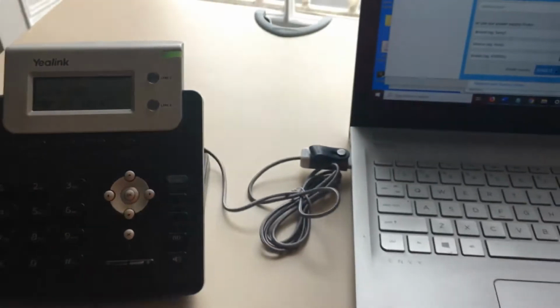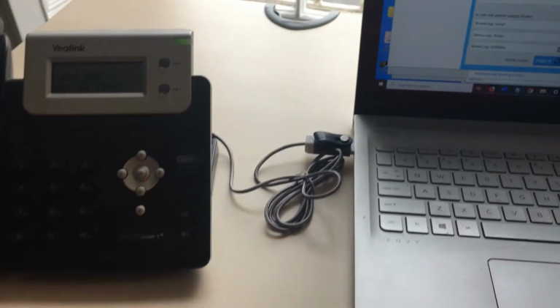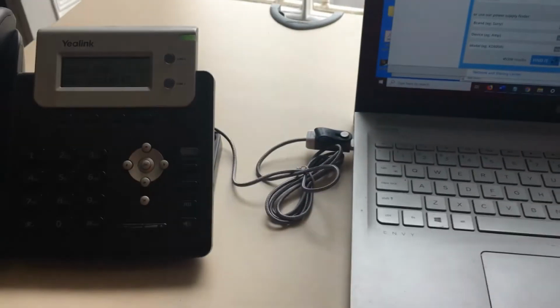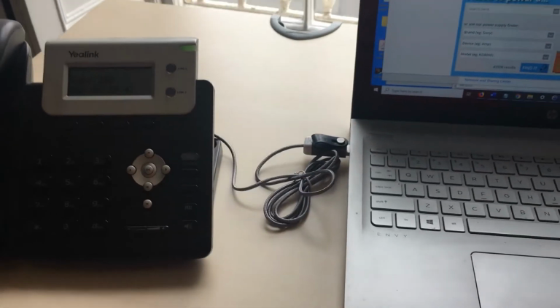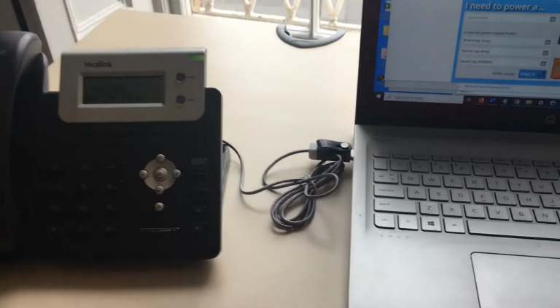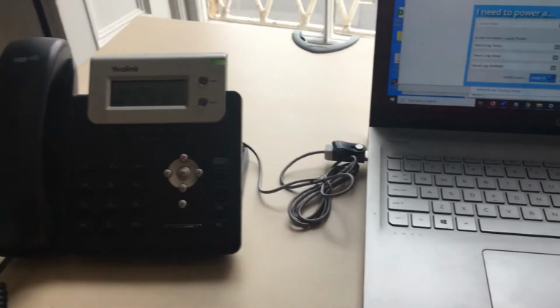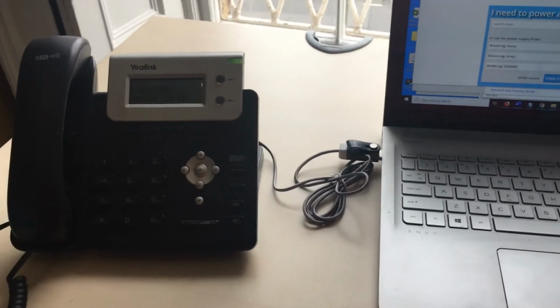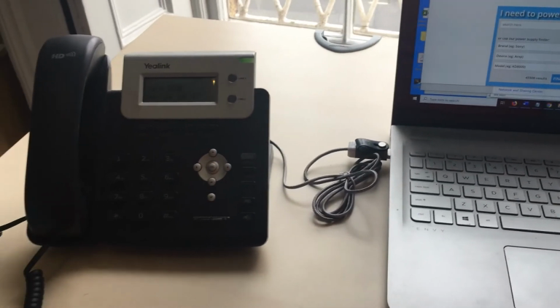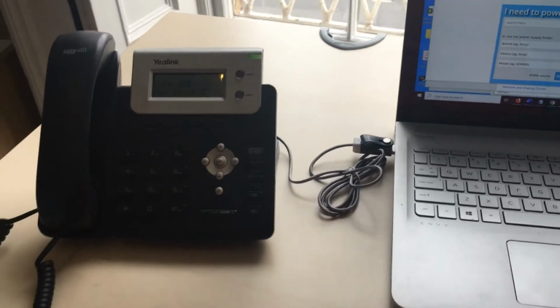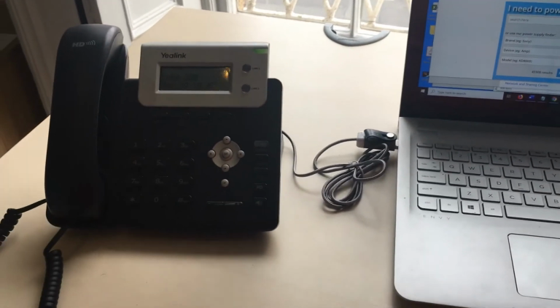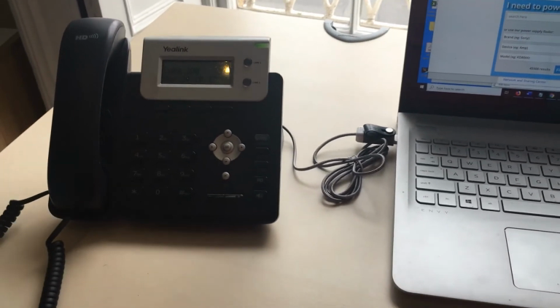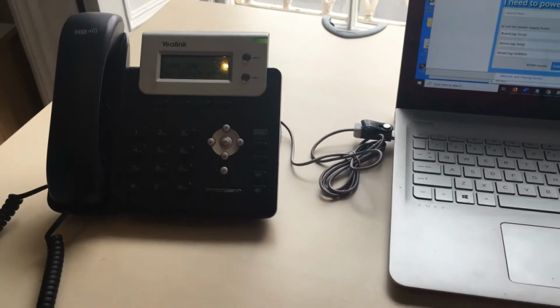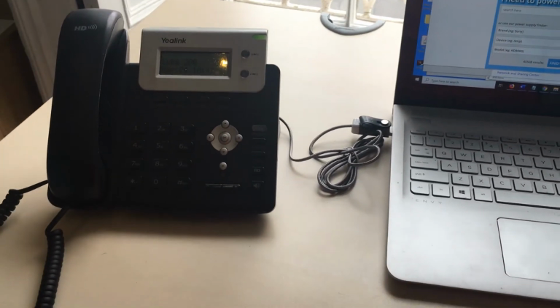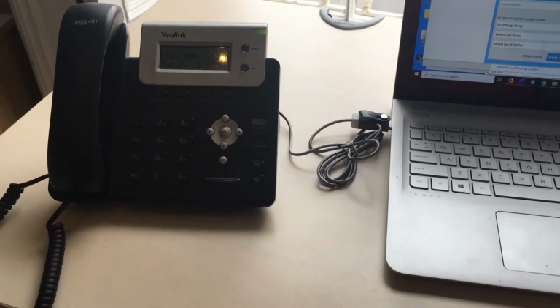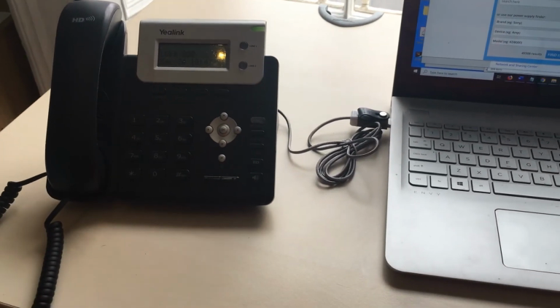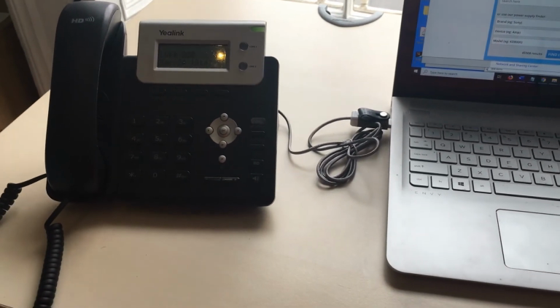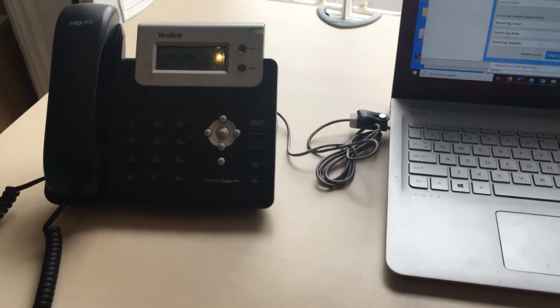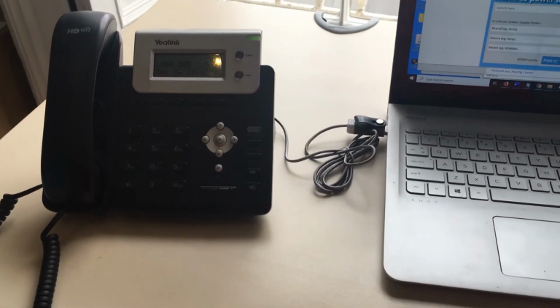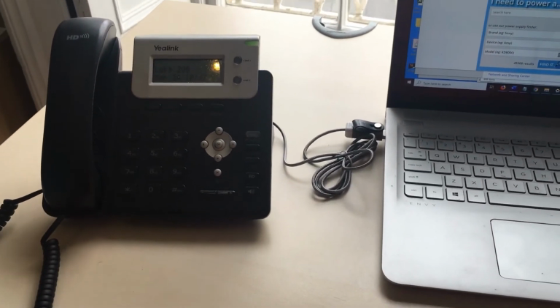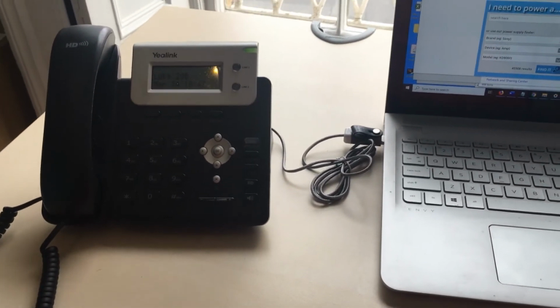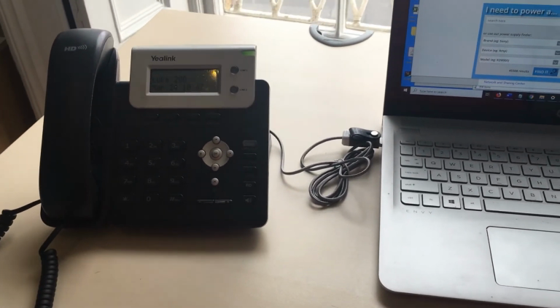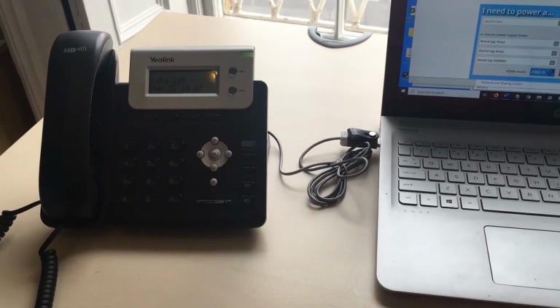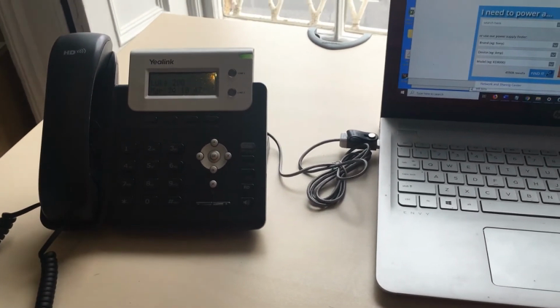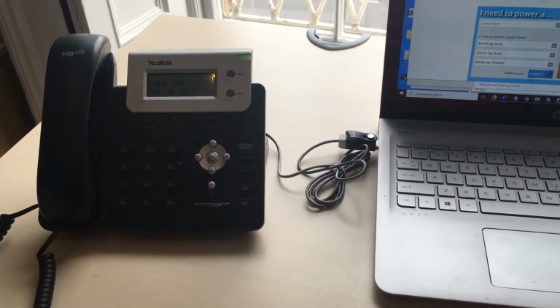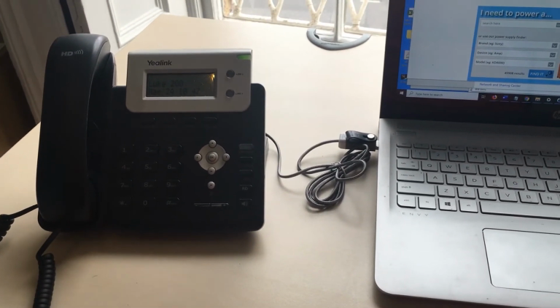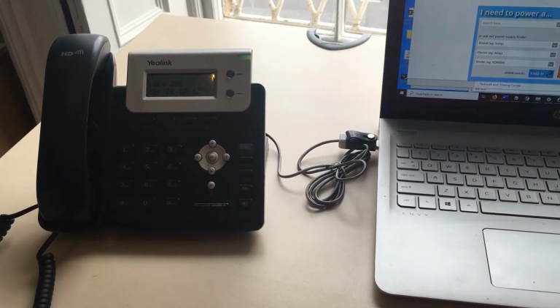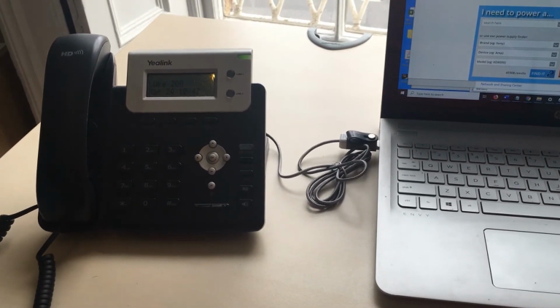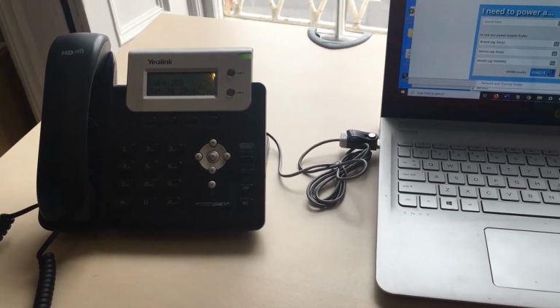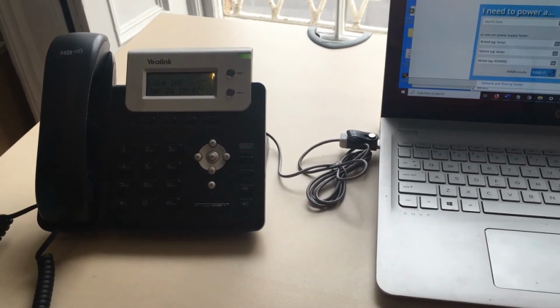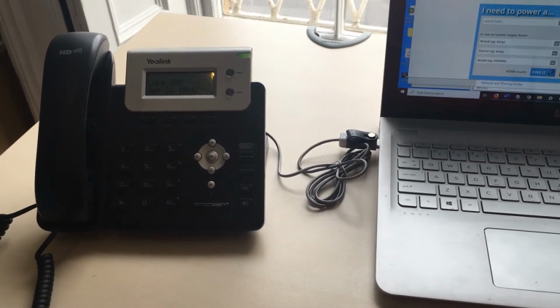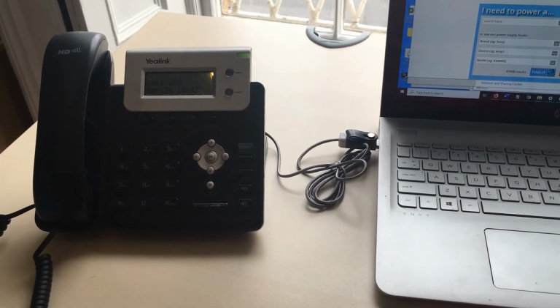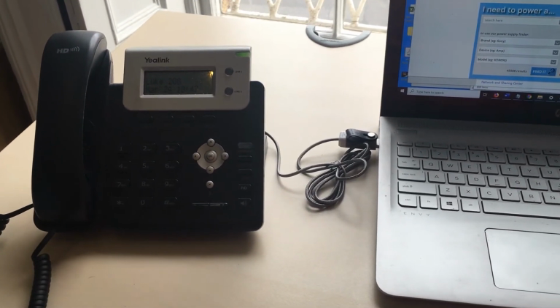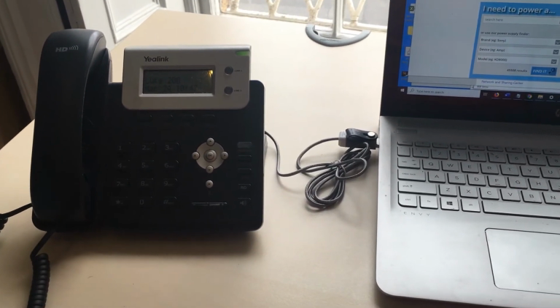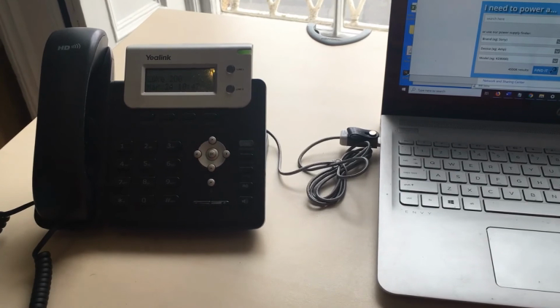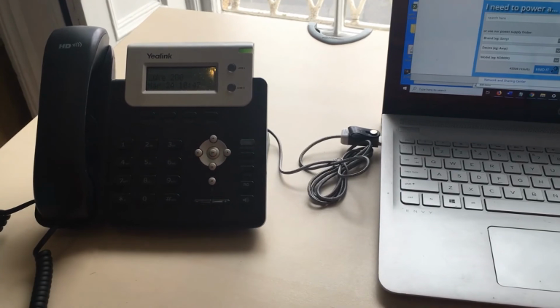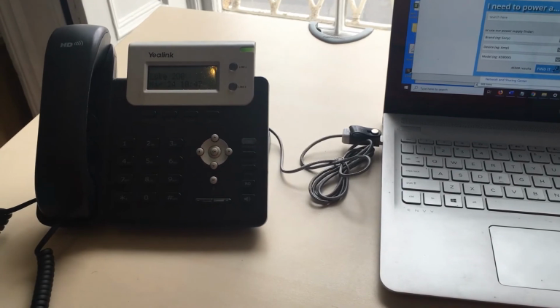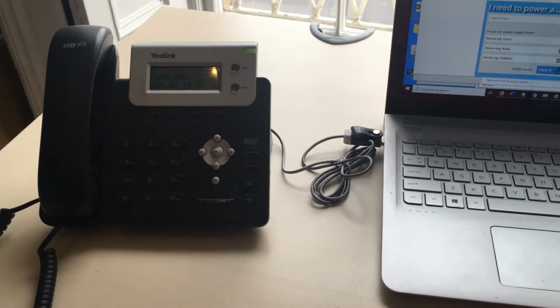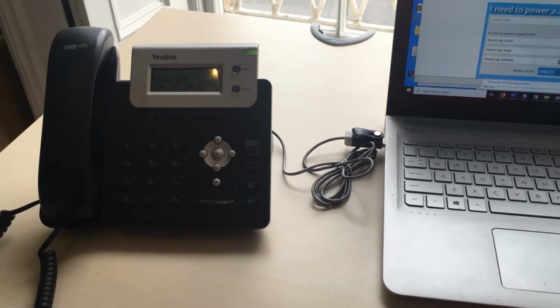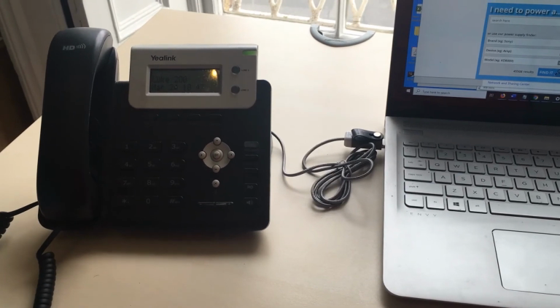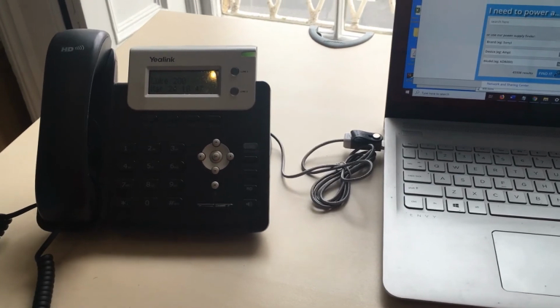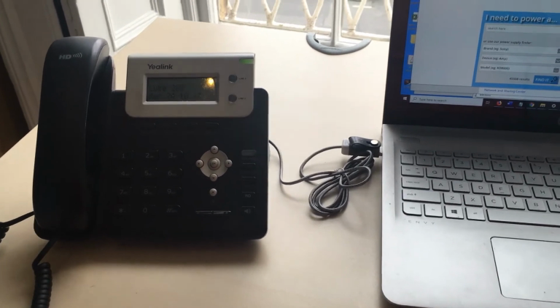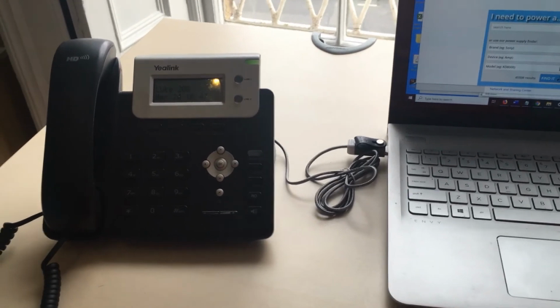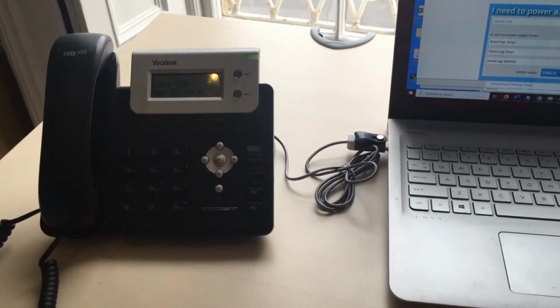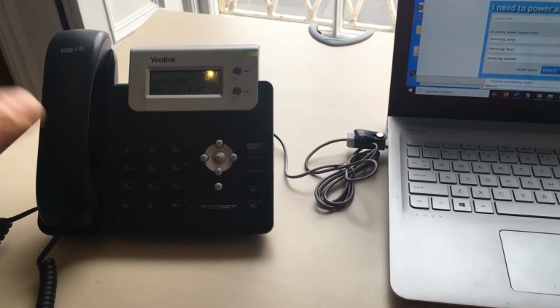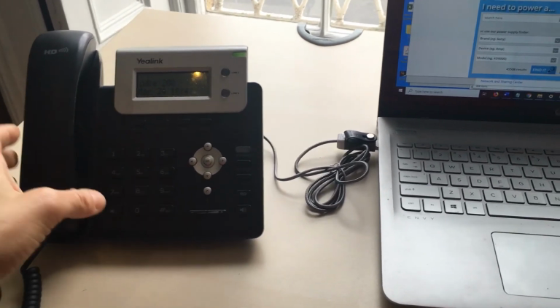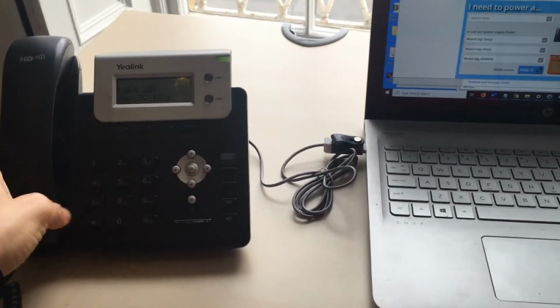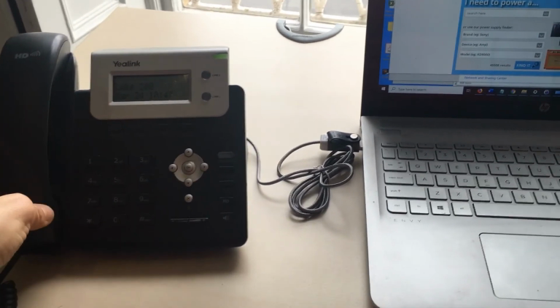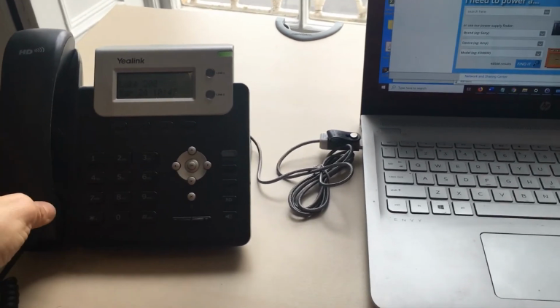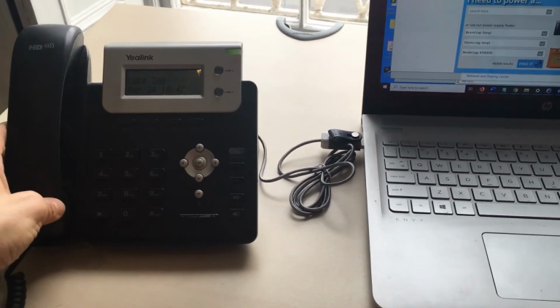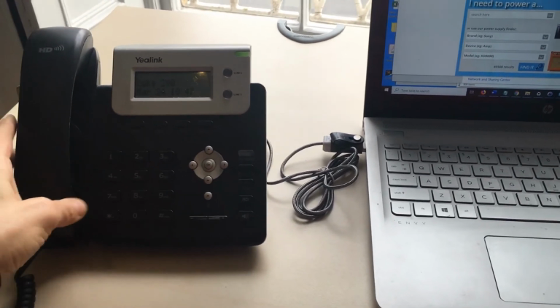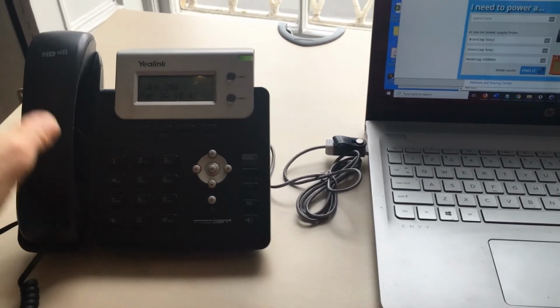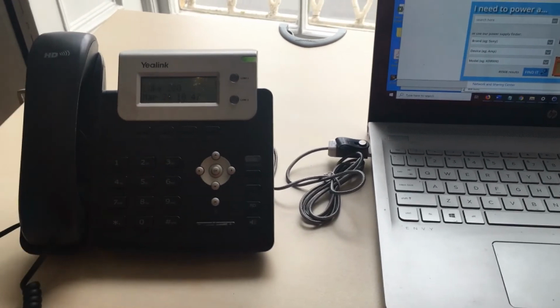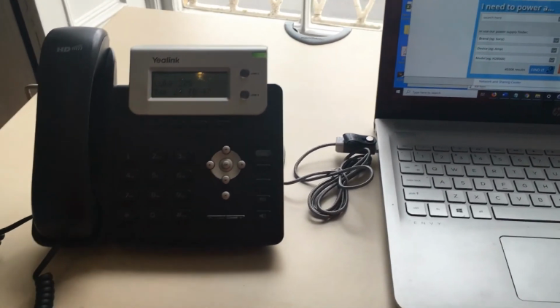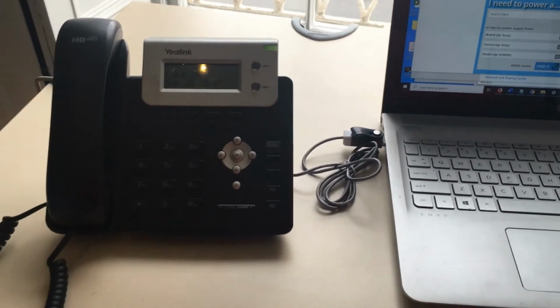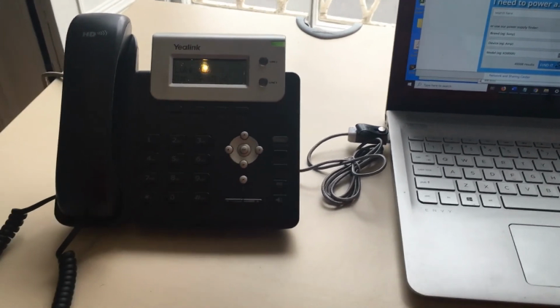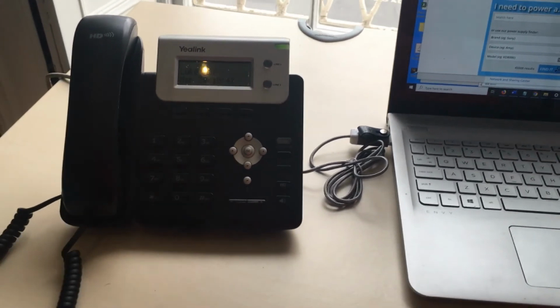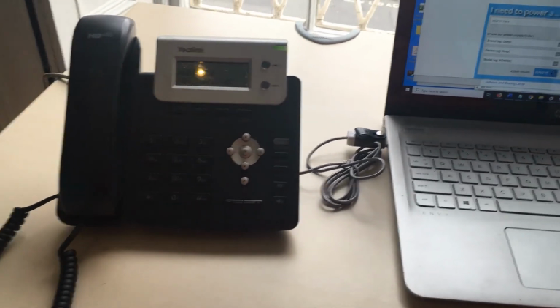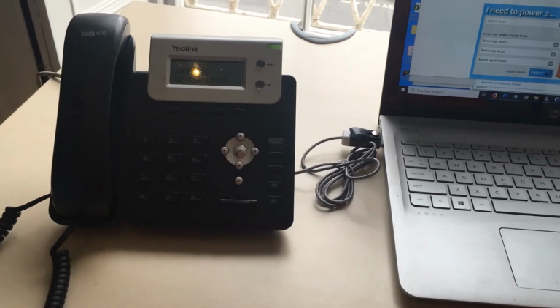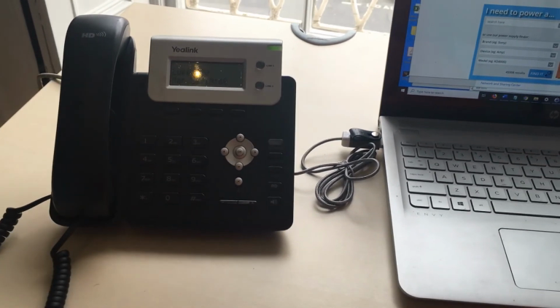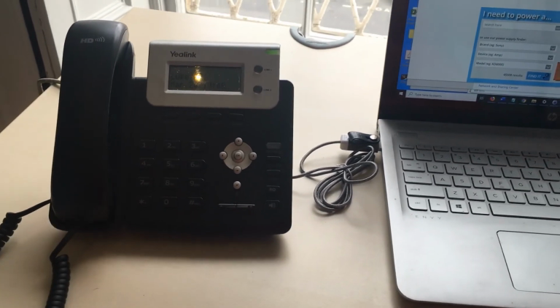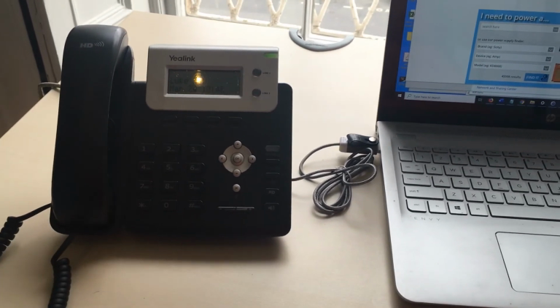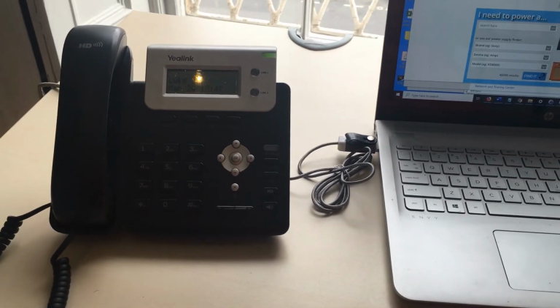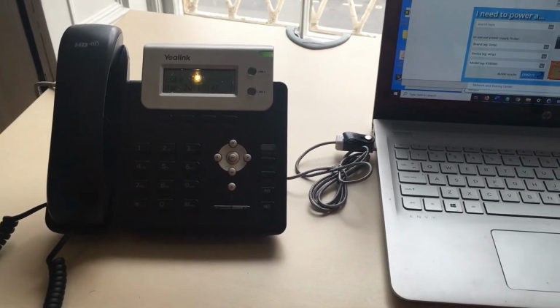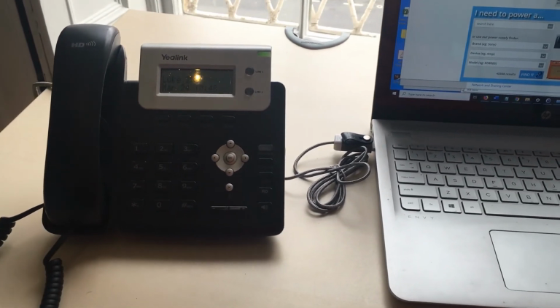So the IP phone is now powering just from the side of the laptop, instead of being plugged into the mains — it's getting all the power it needs.